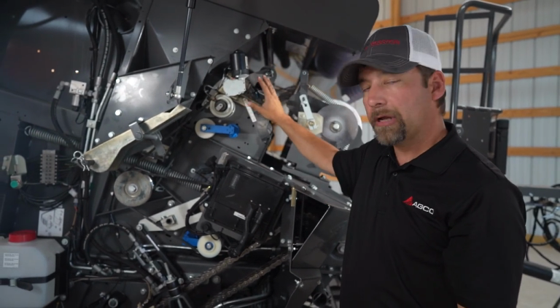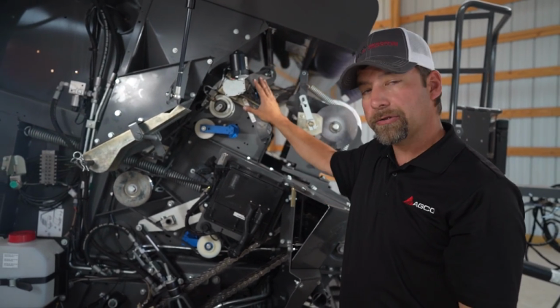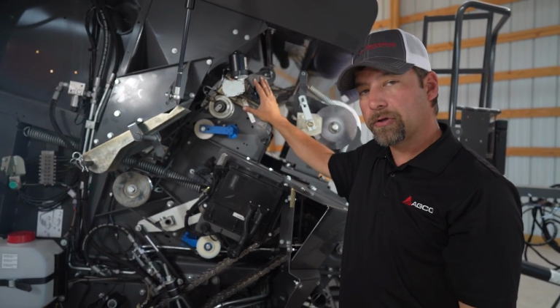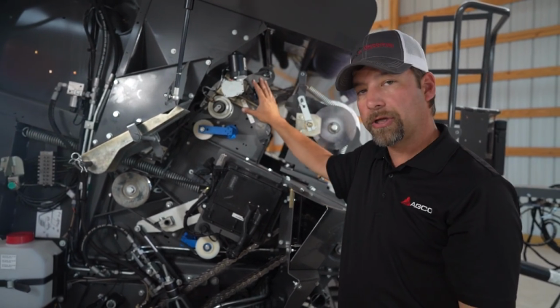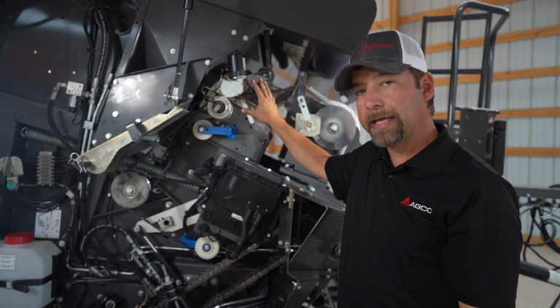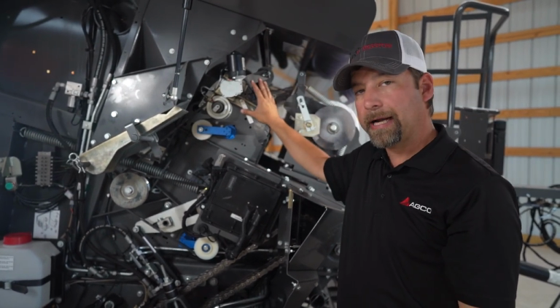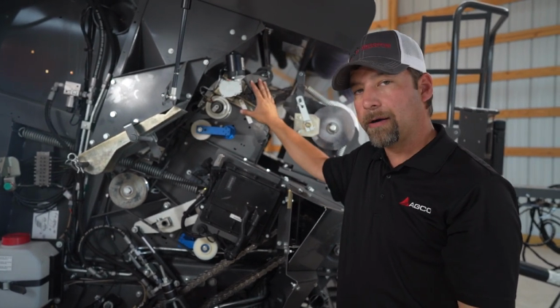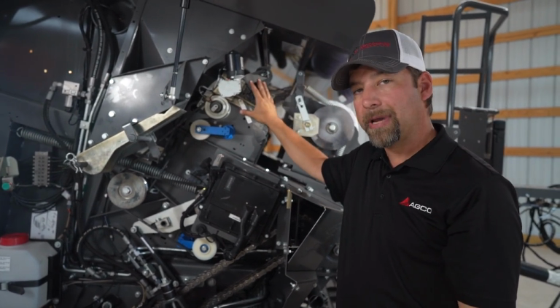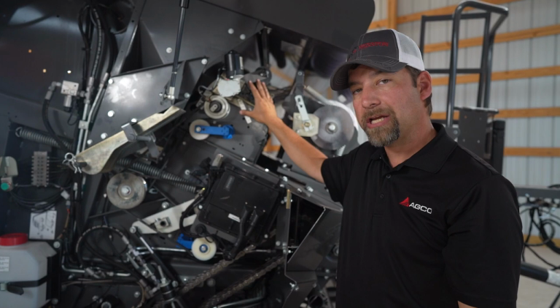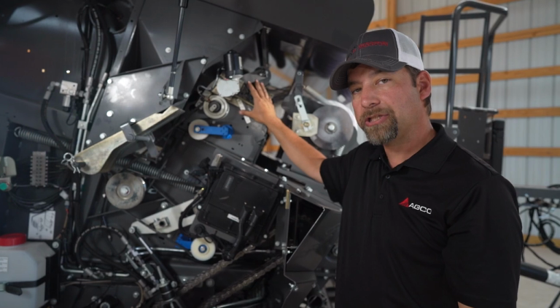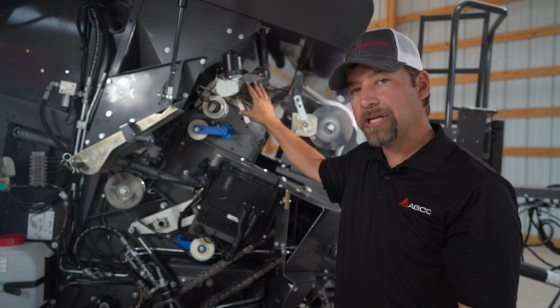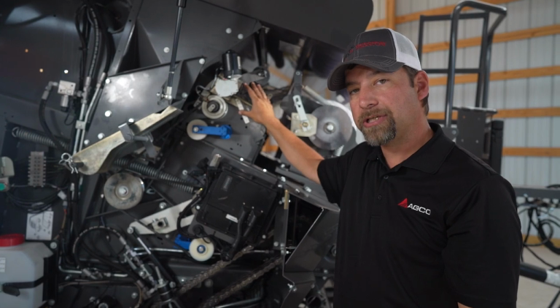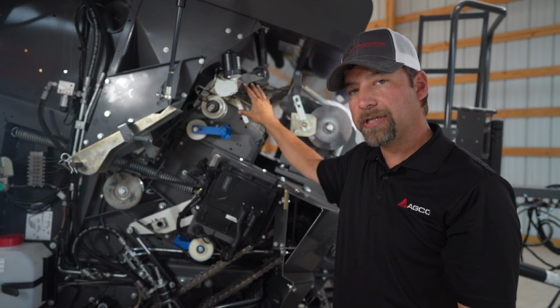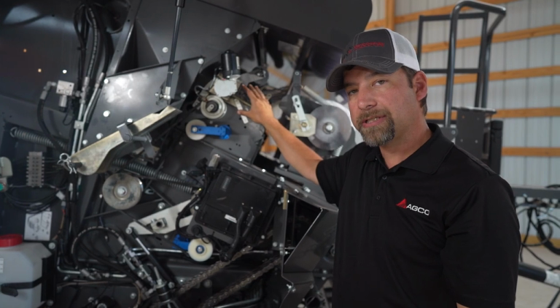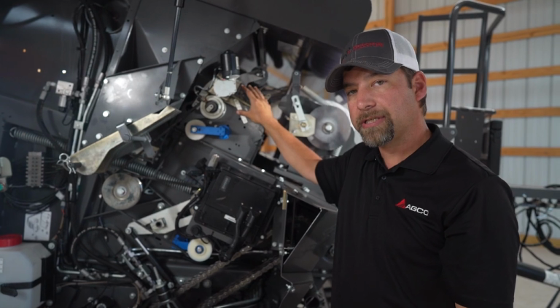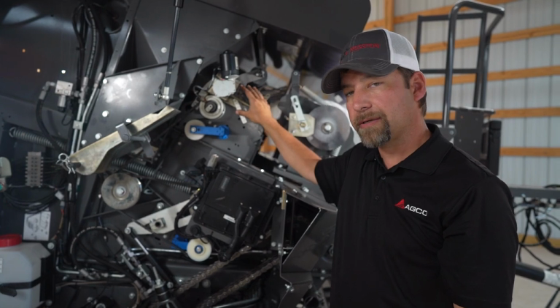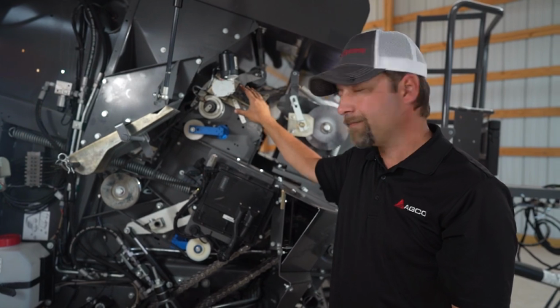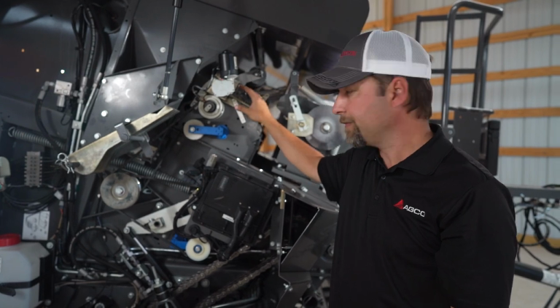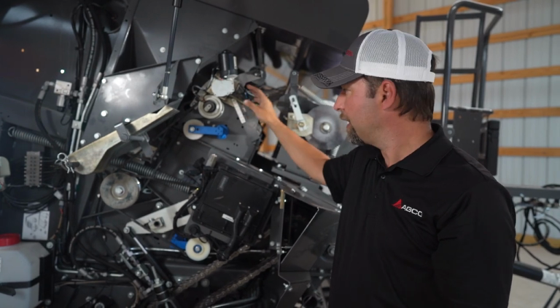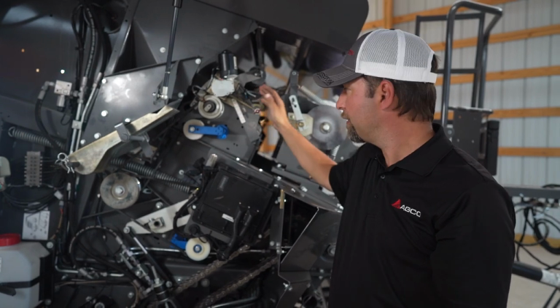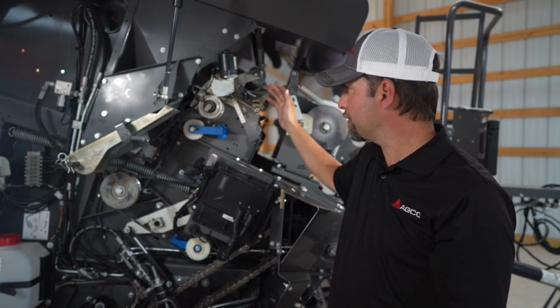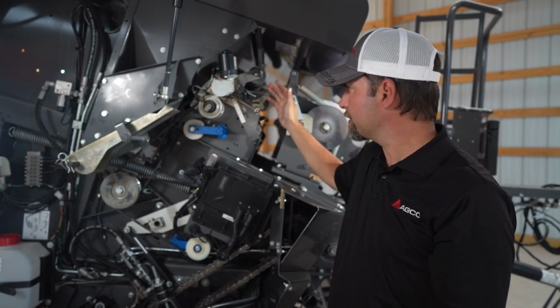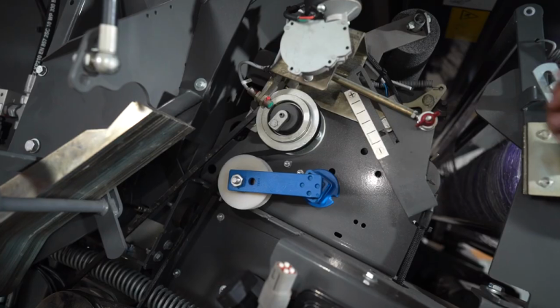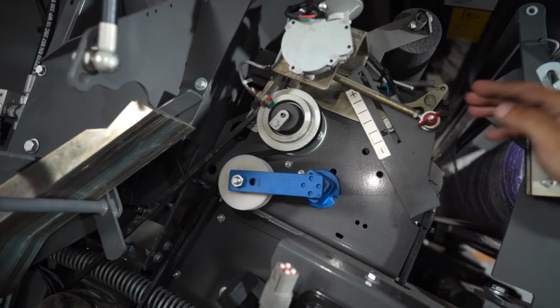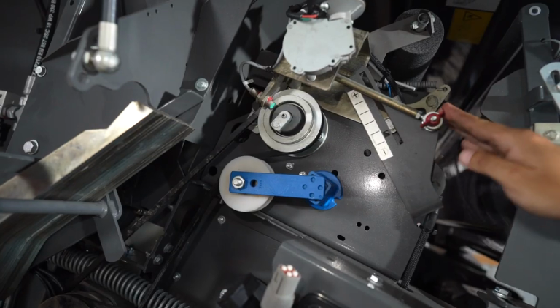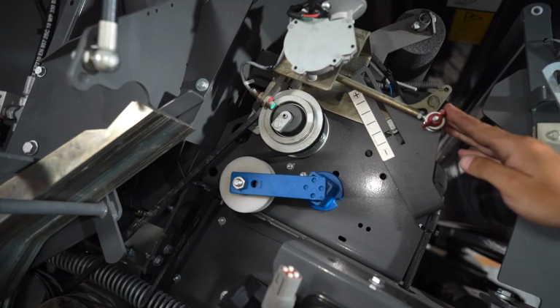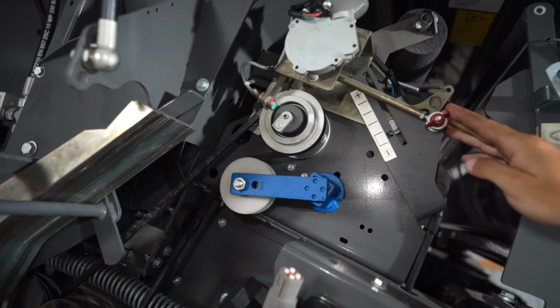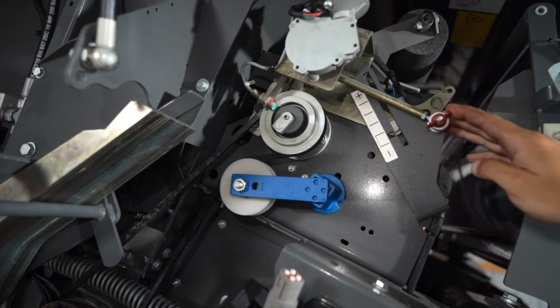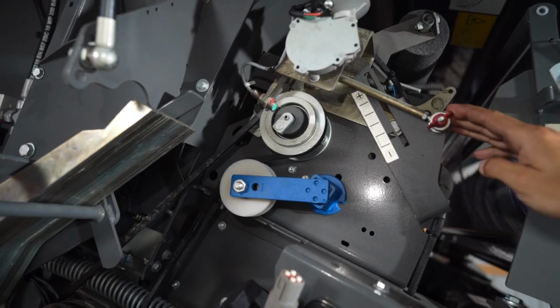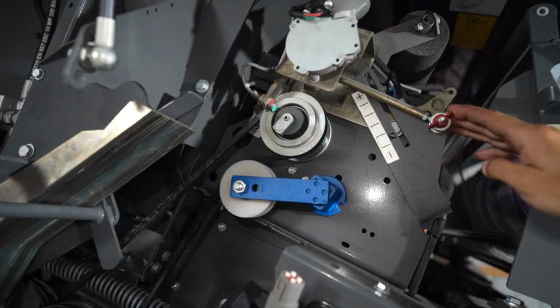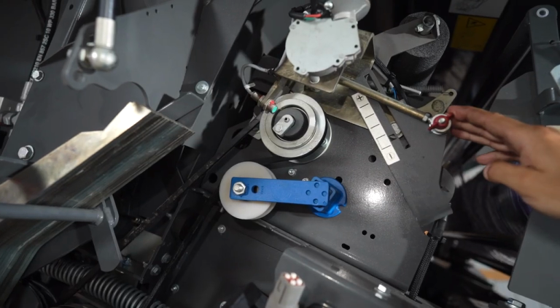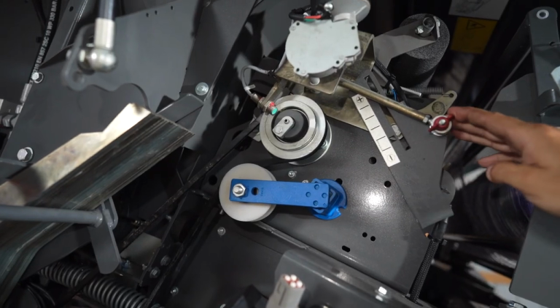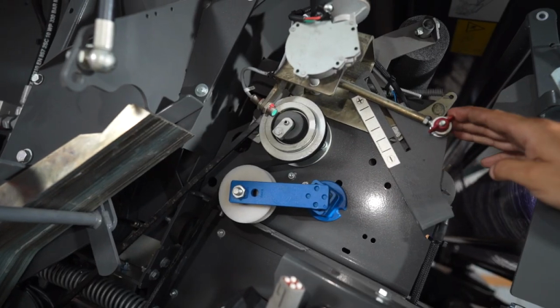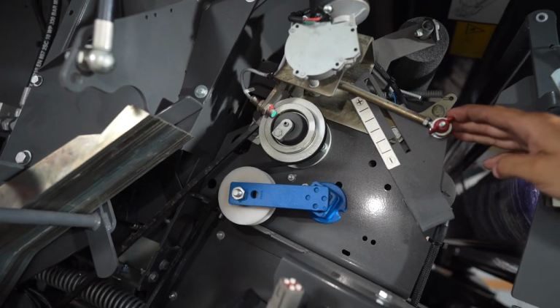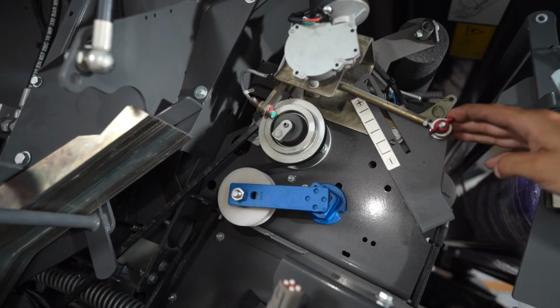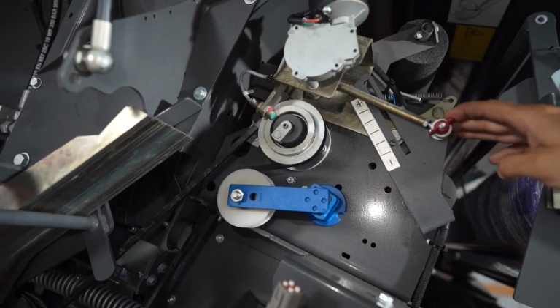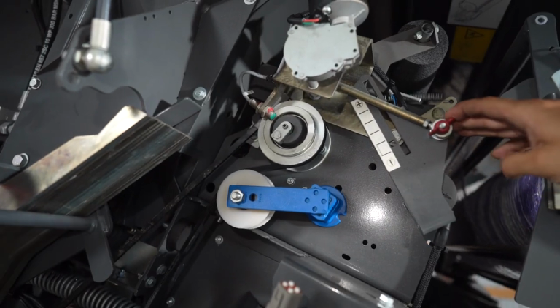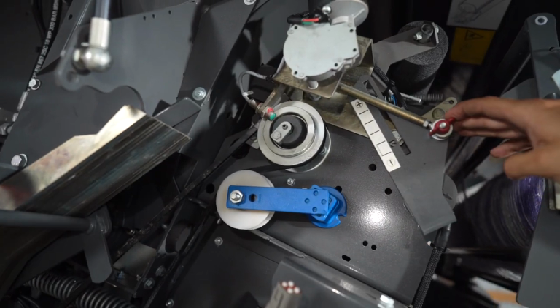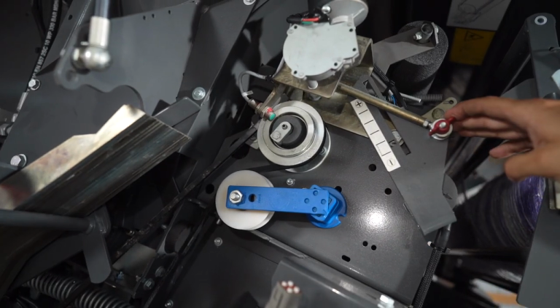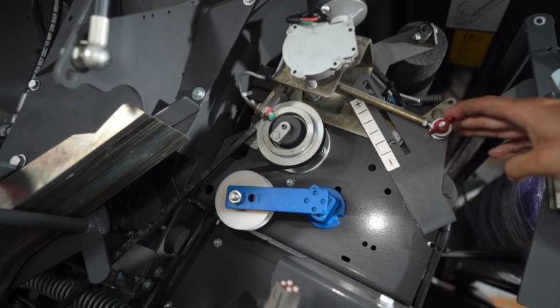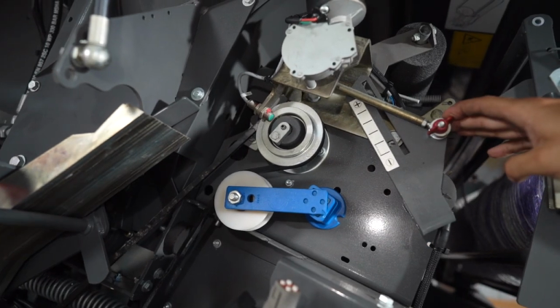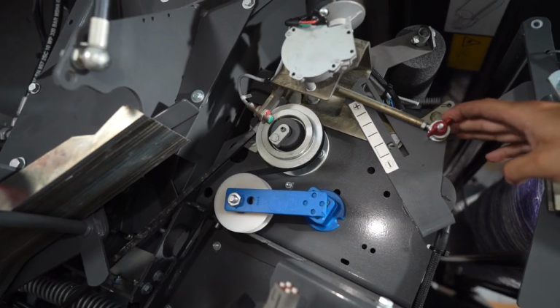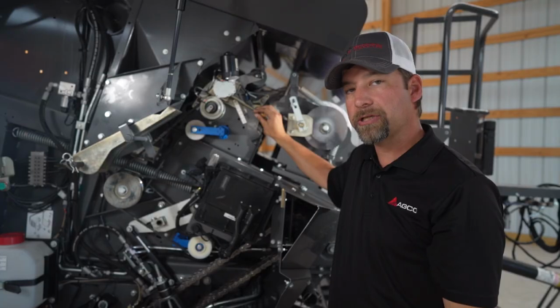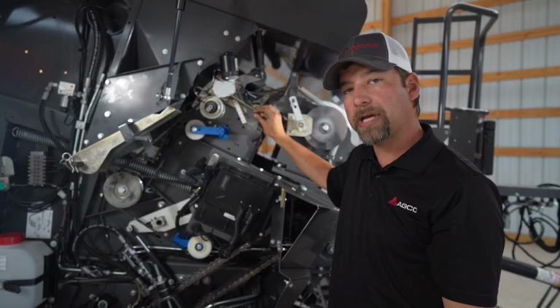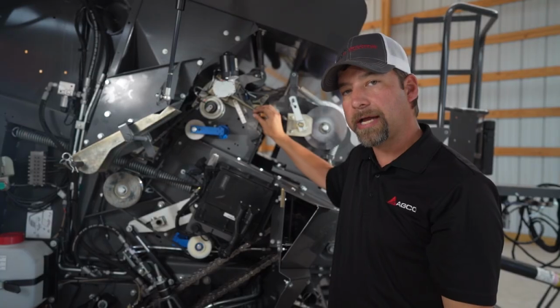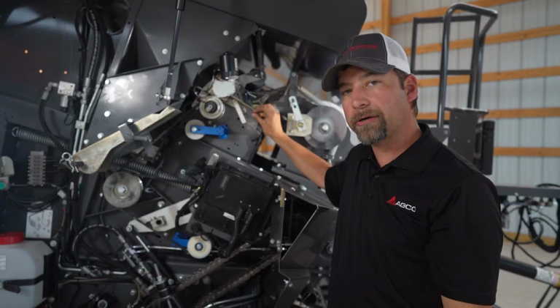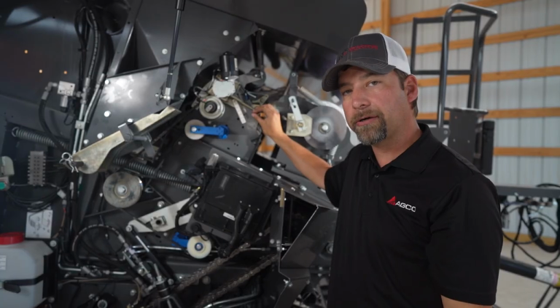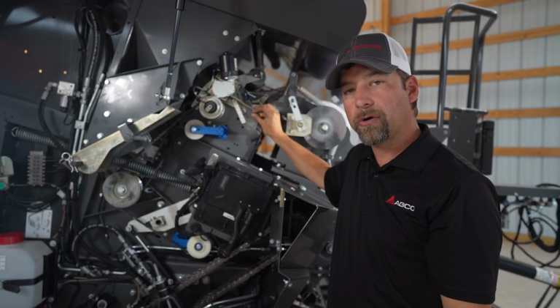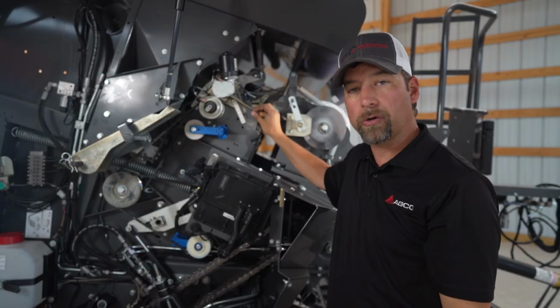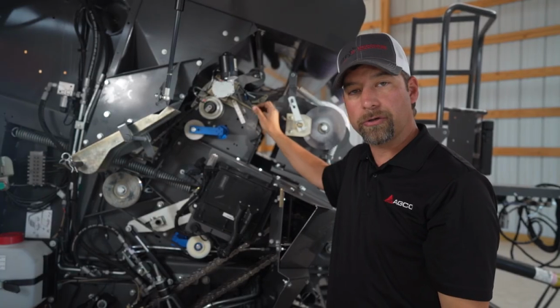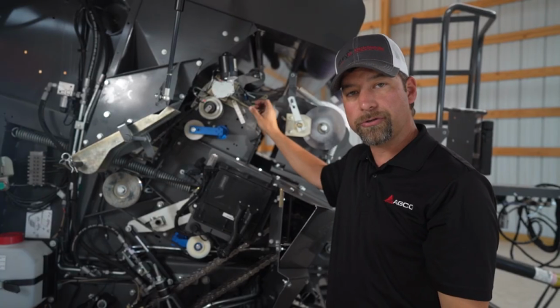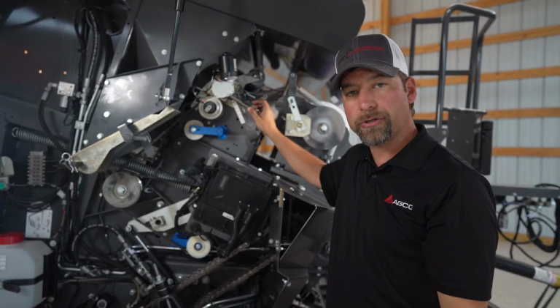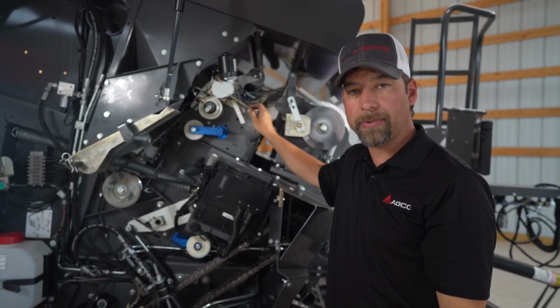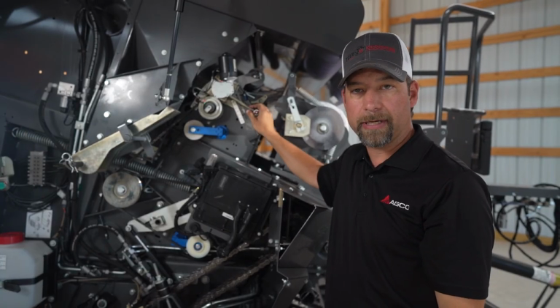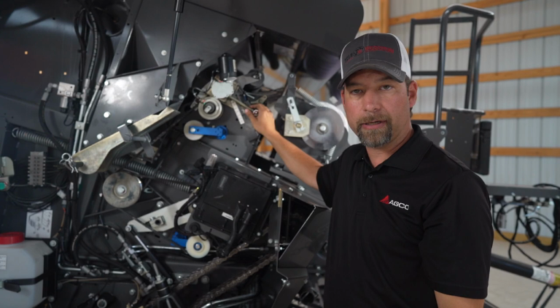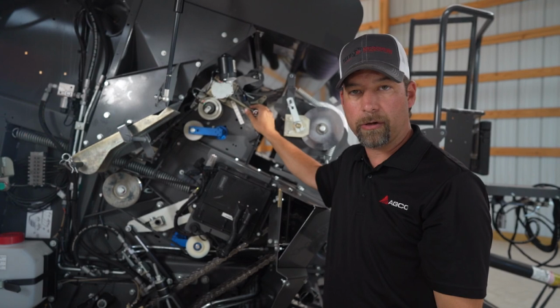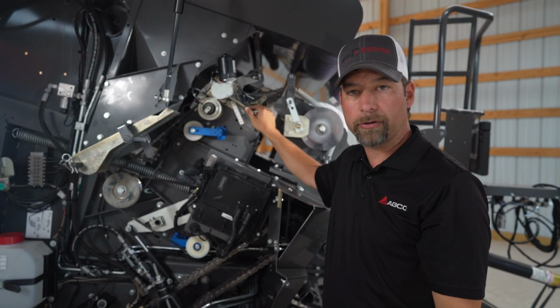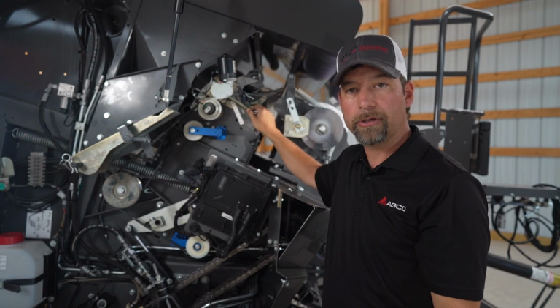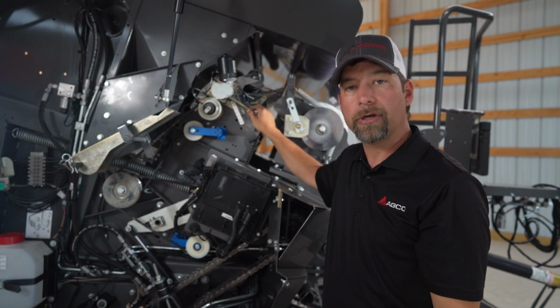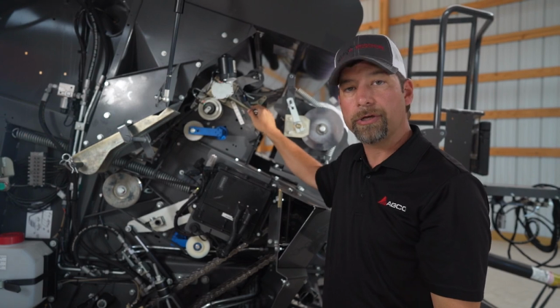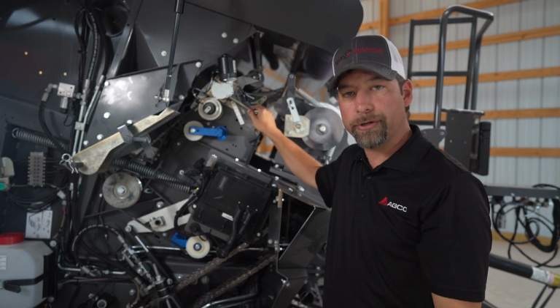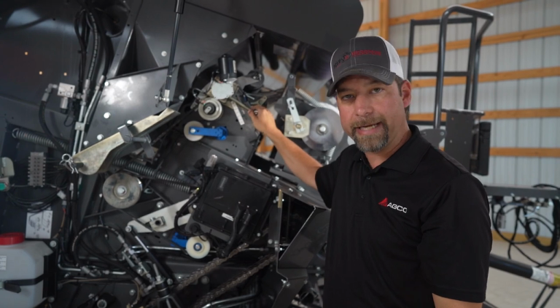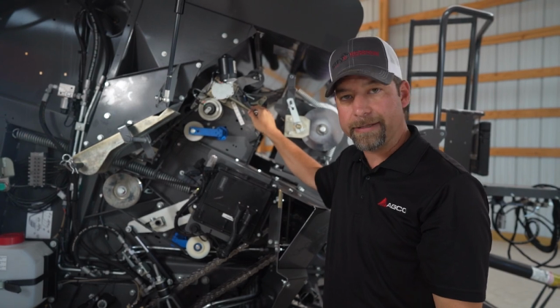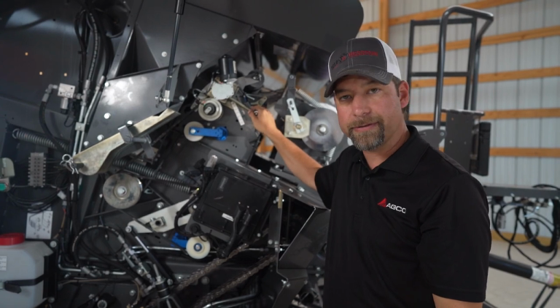While we're here, we can also look at our mesh tensioning system. There are a couple of changes you can make in here to make your mesh tighter or looser depending on your needs.